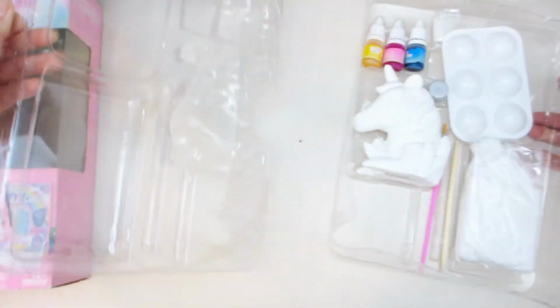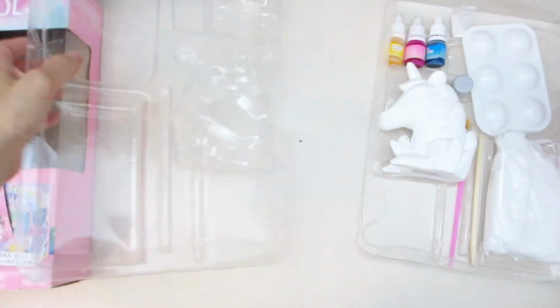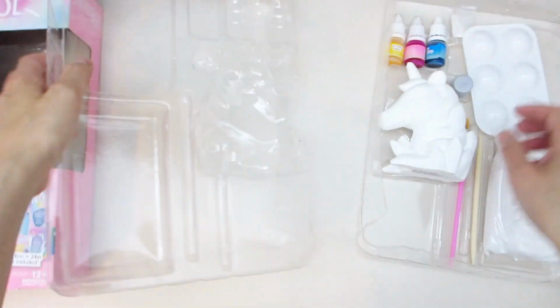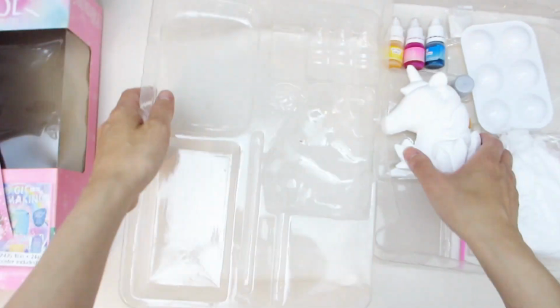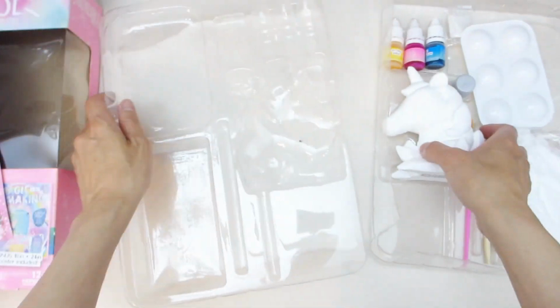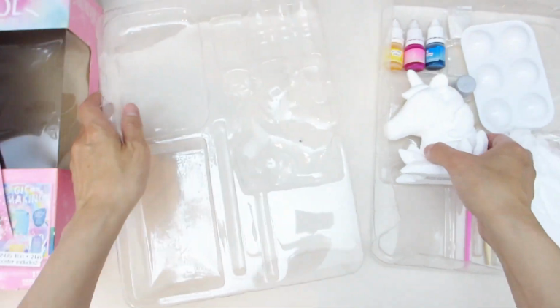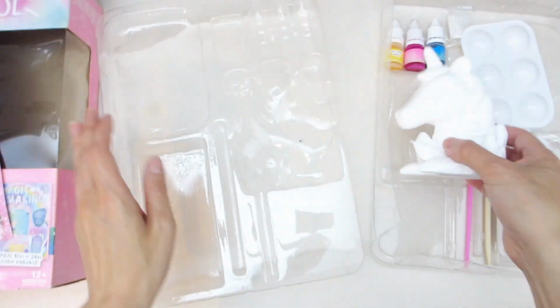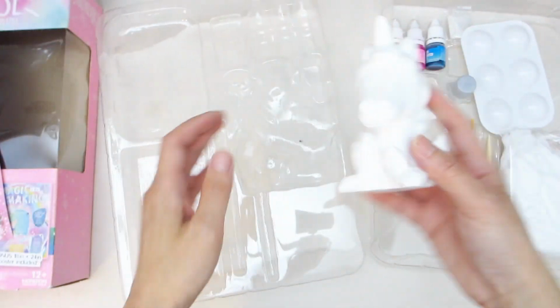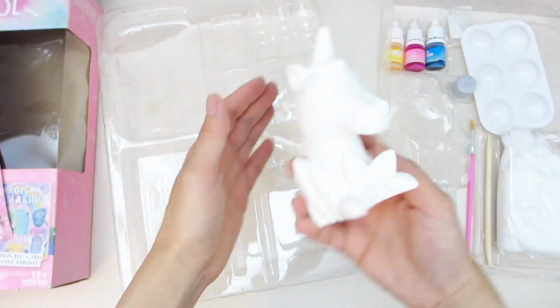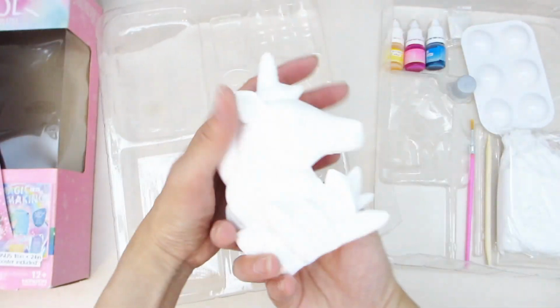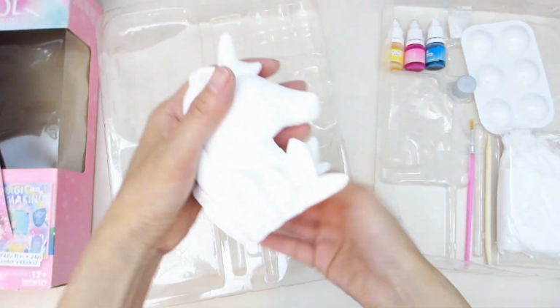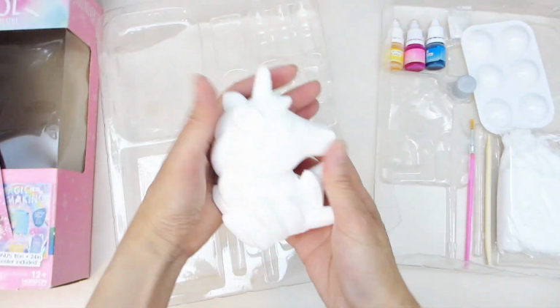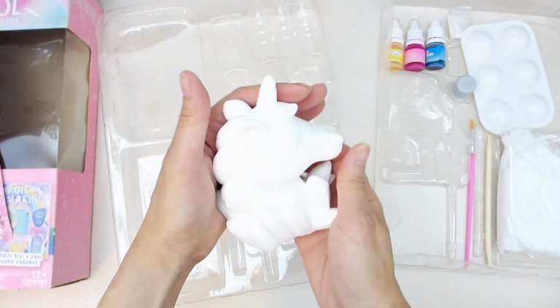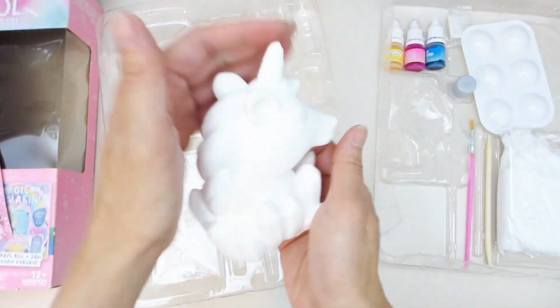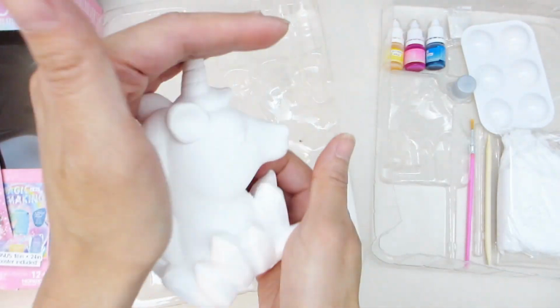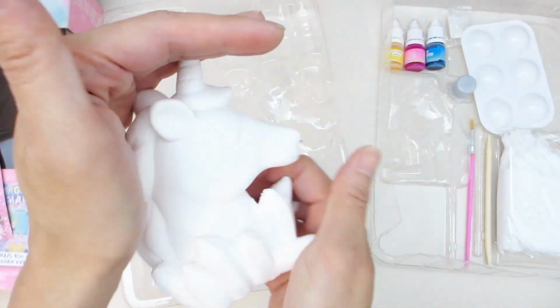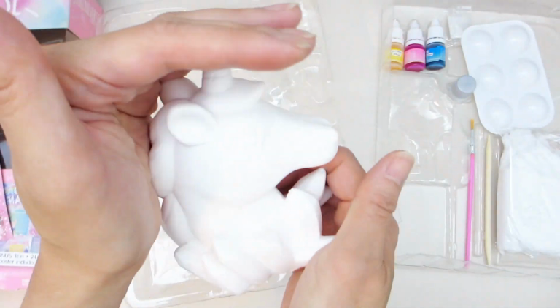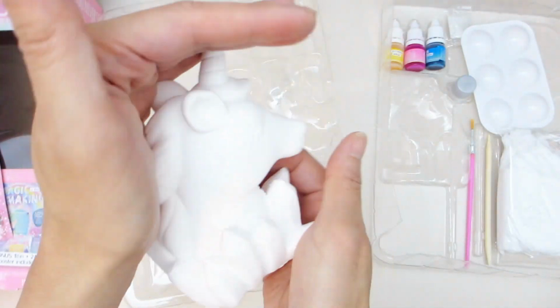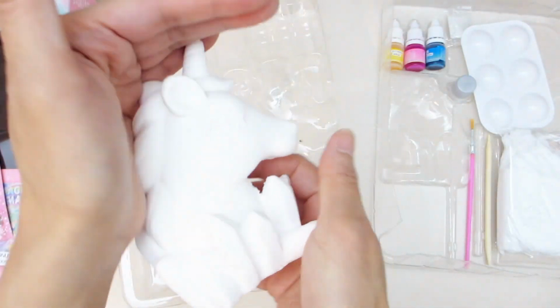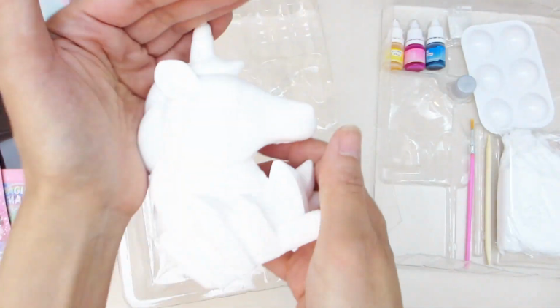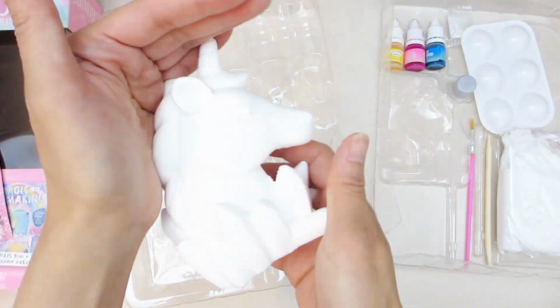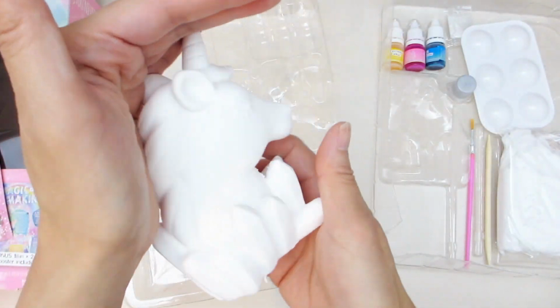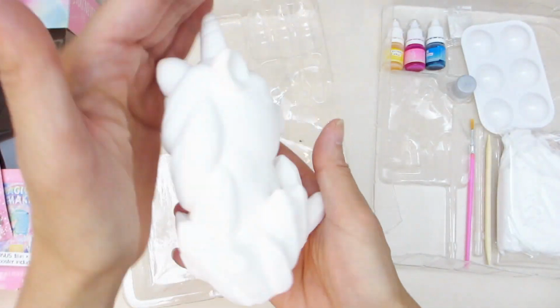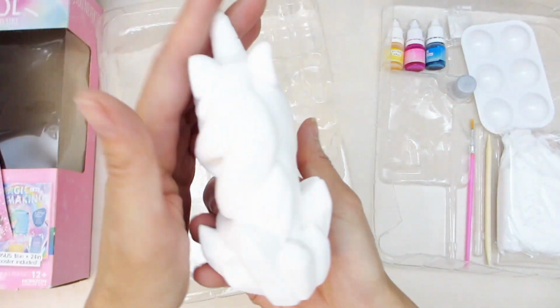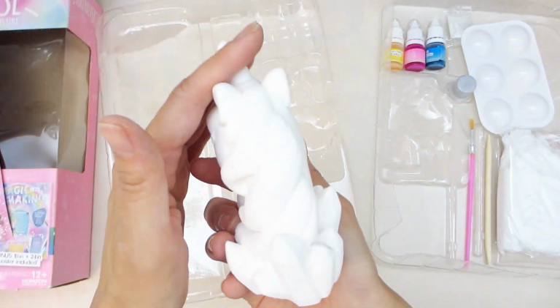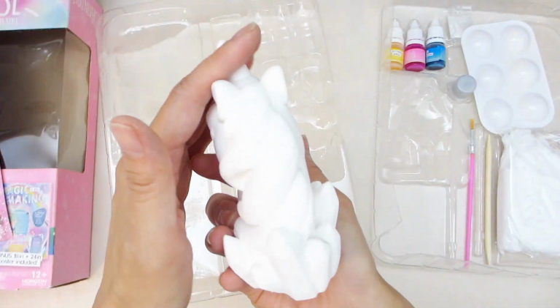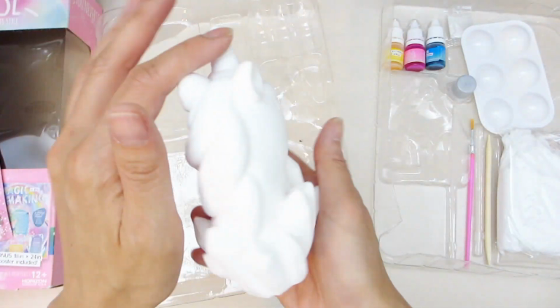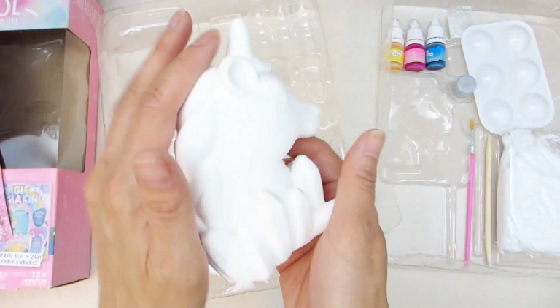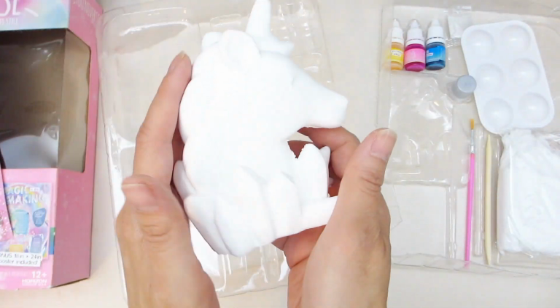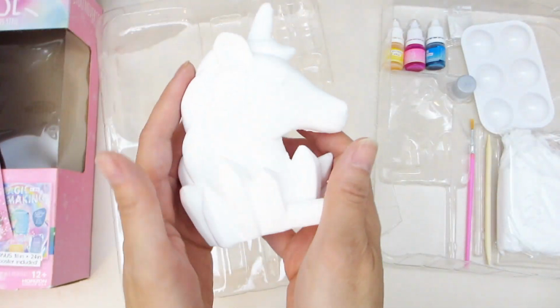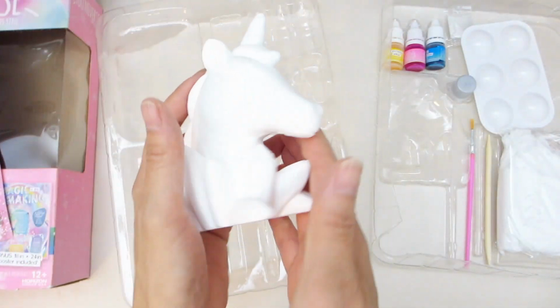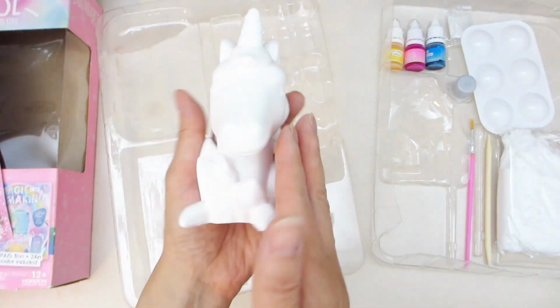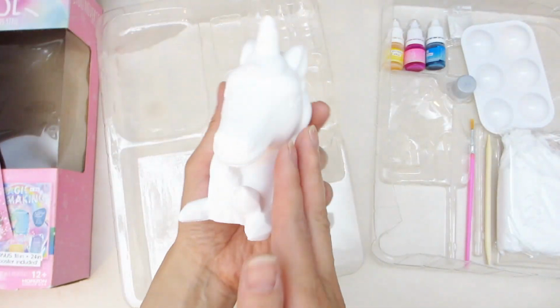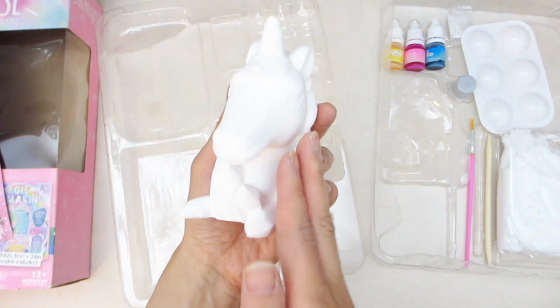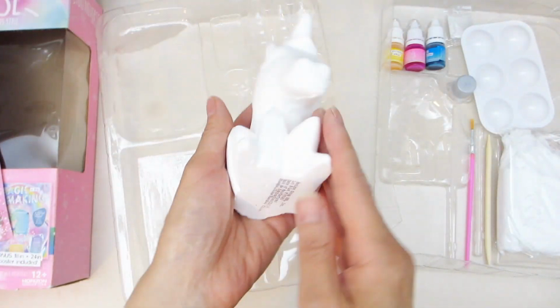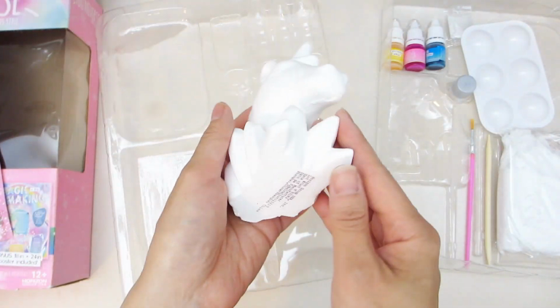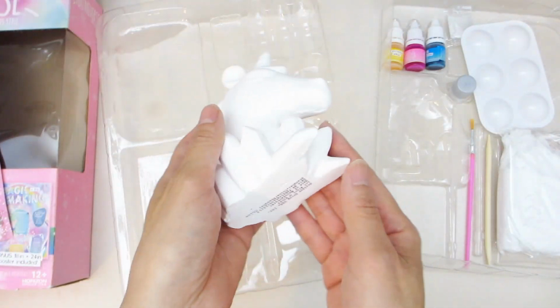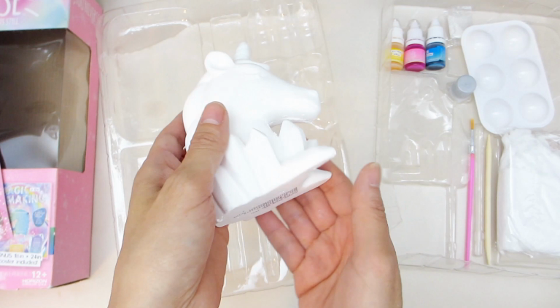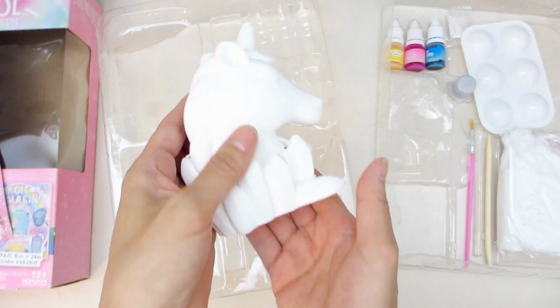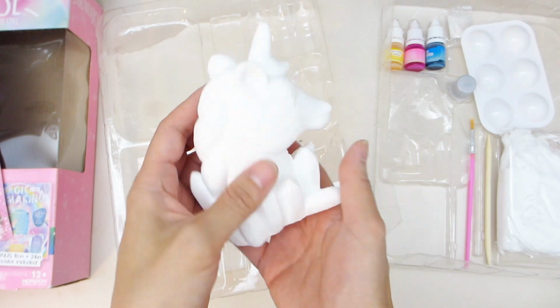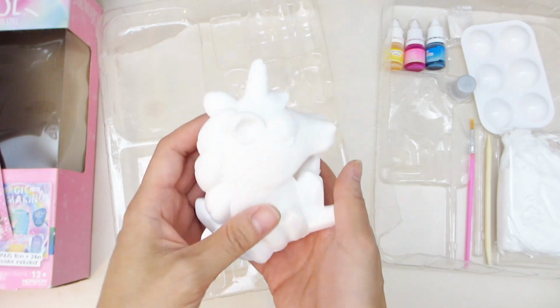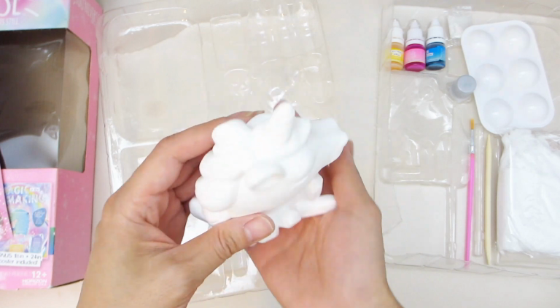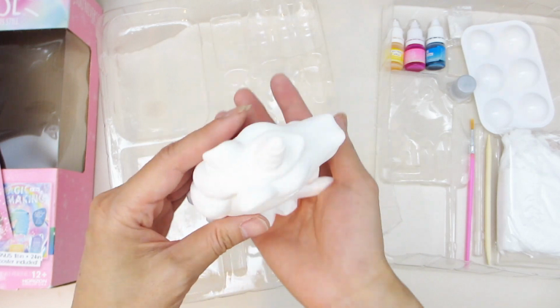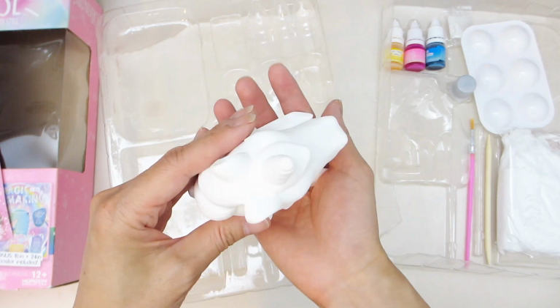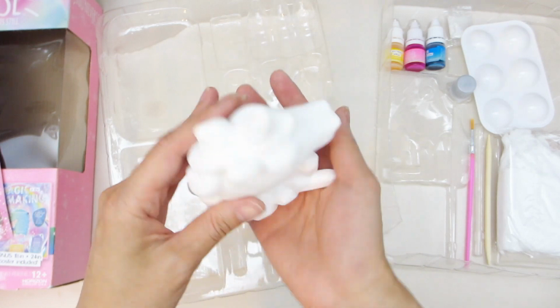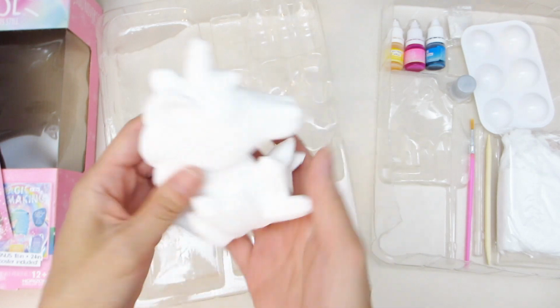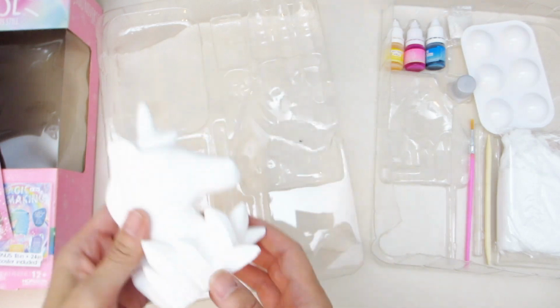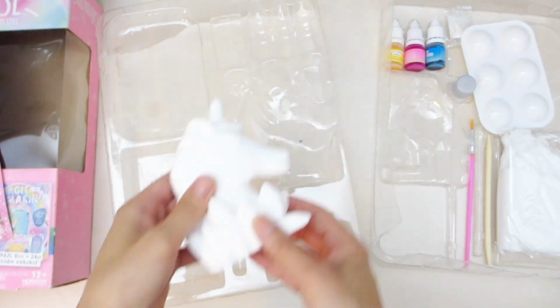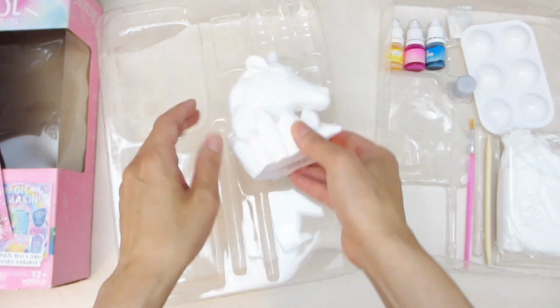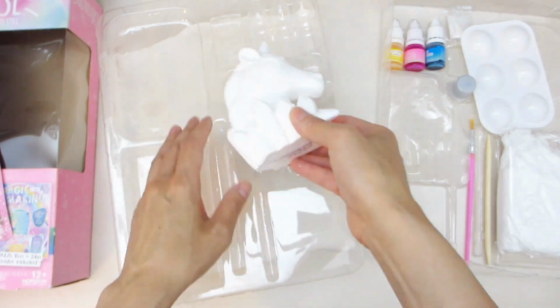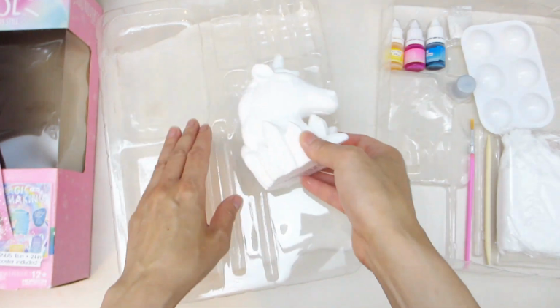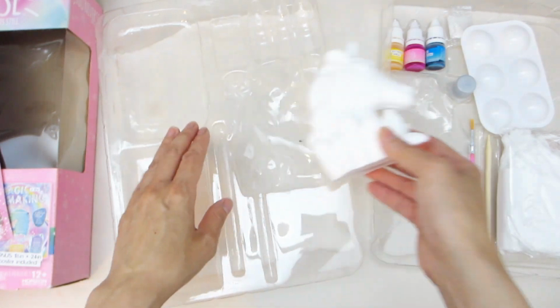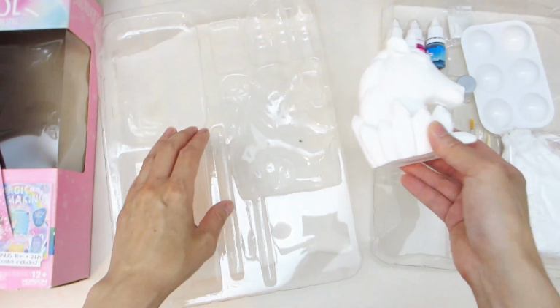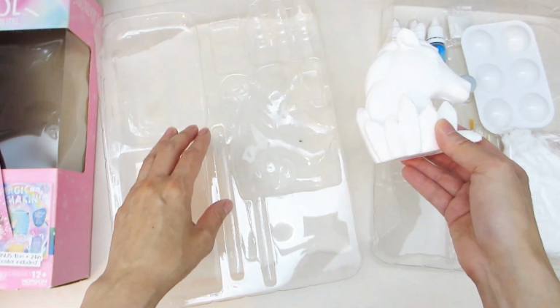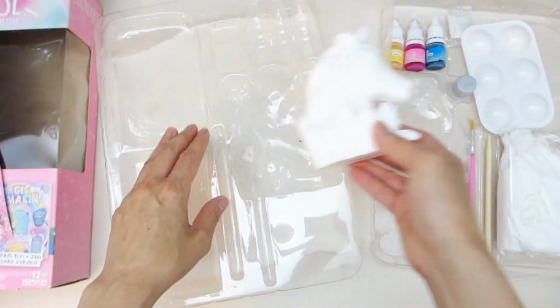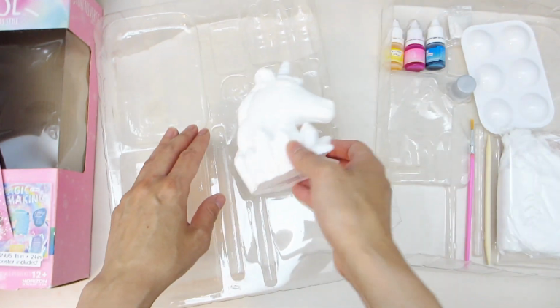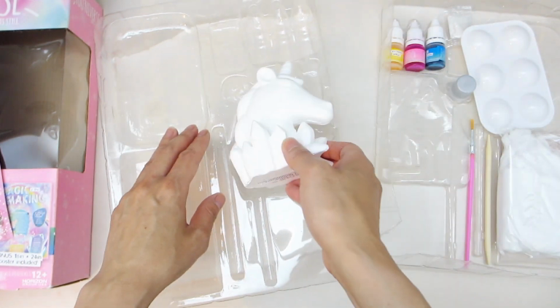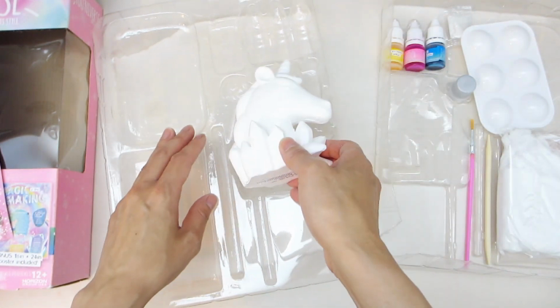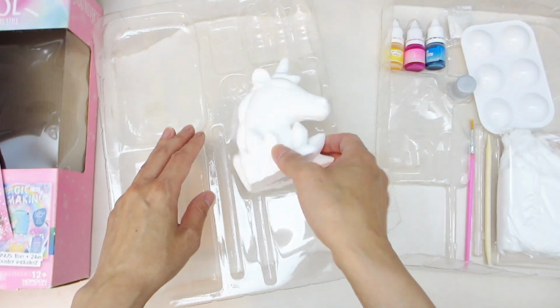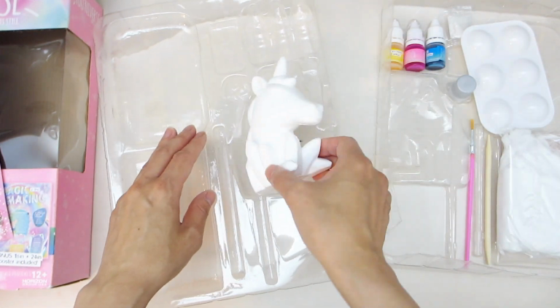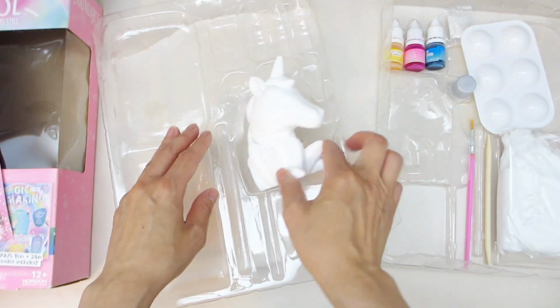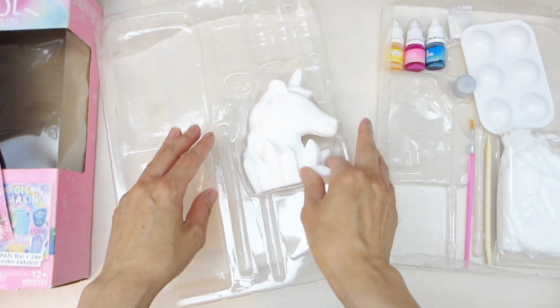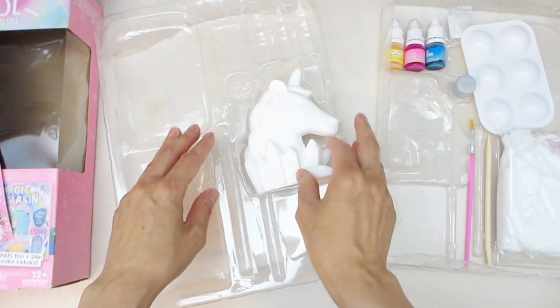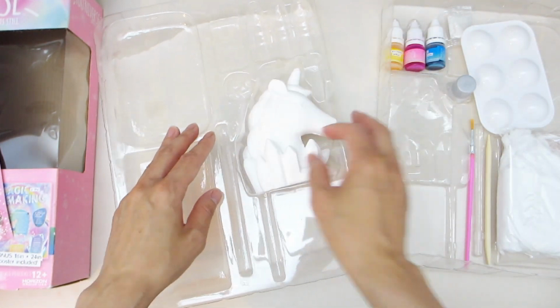Let's see what else we have. Here's the Unicorn Clay Mold. It seems to be a pretty good size, approximately the size of an adult hand.